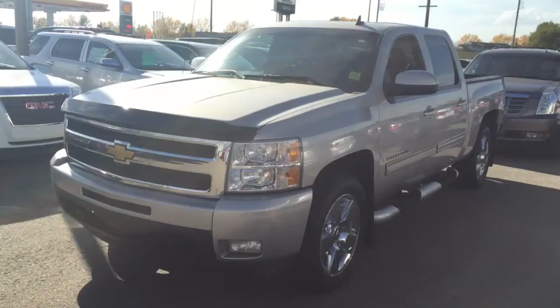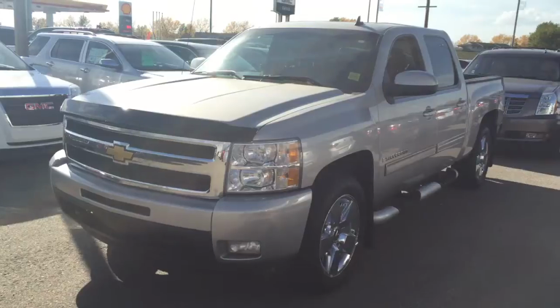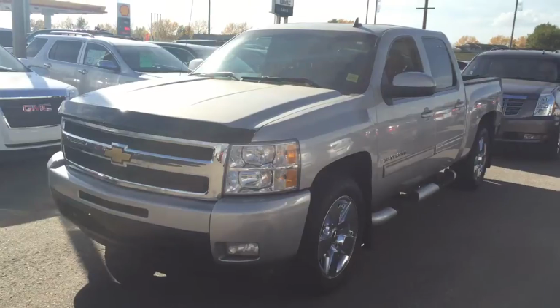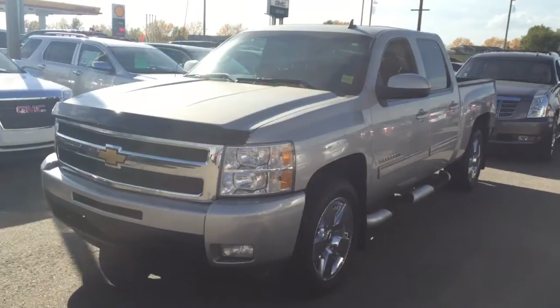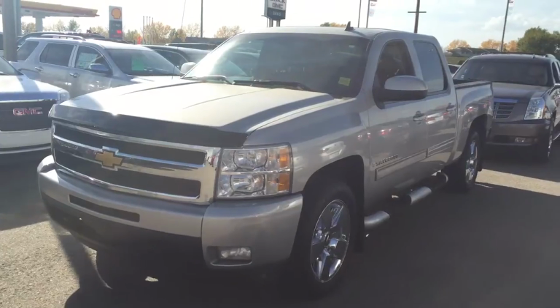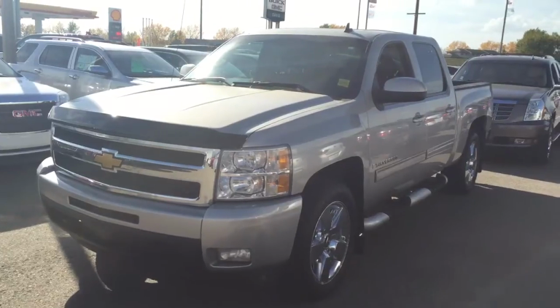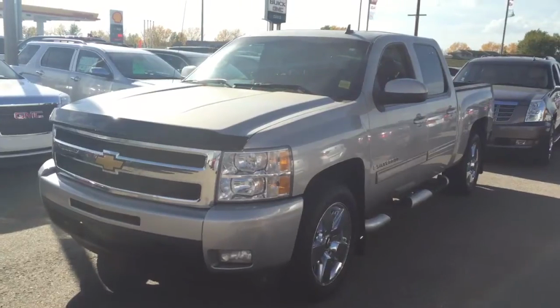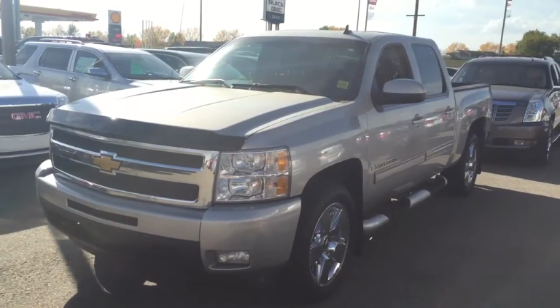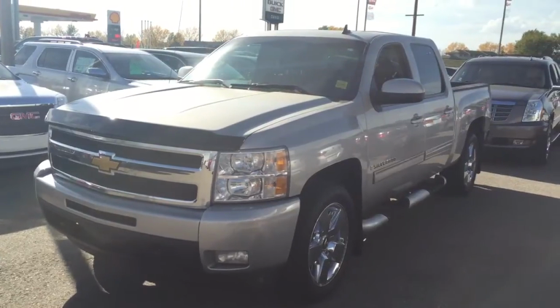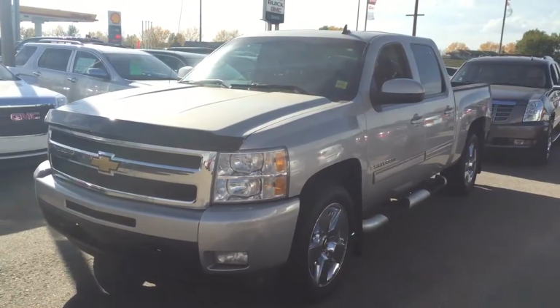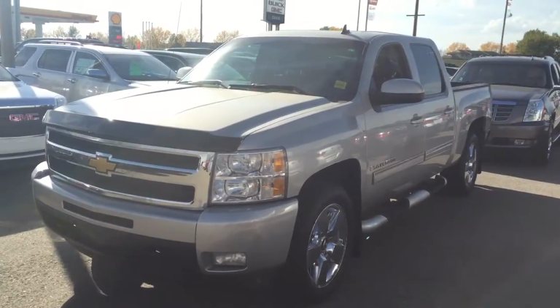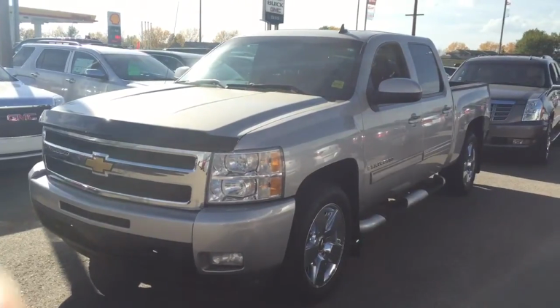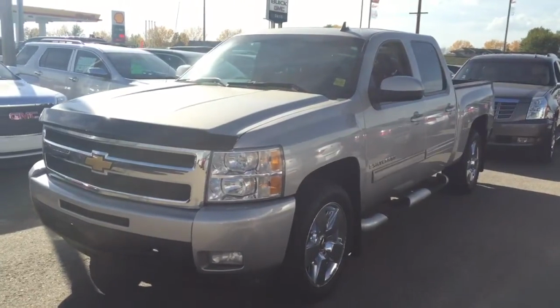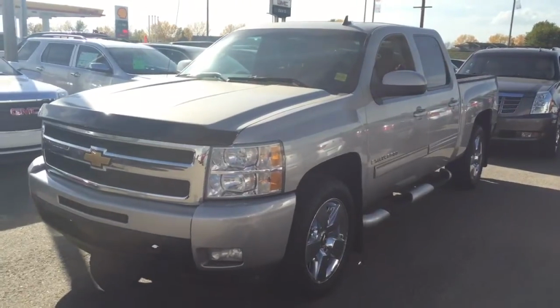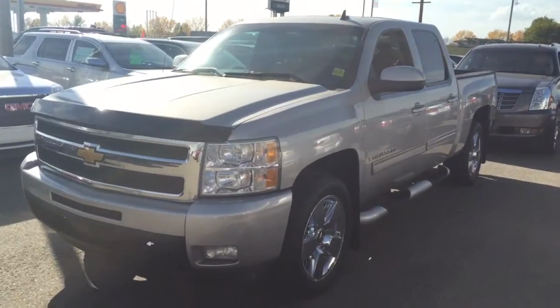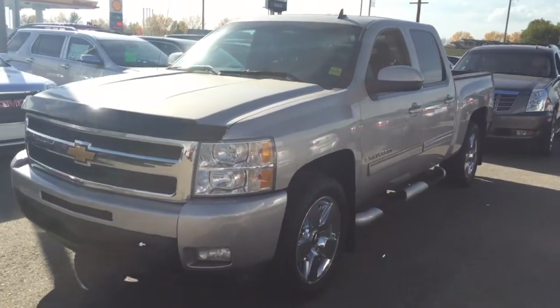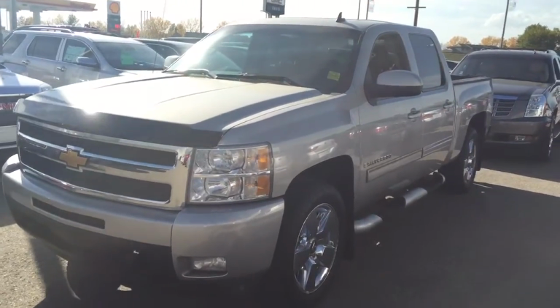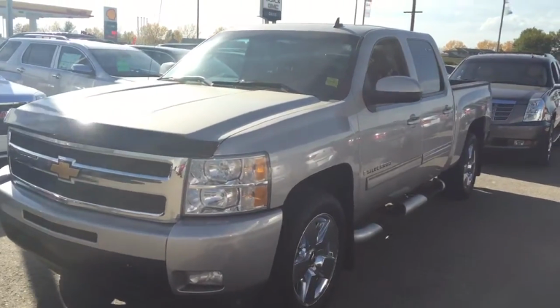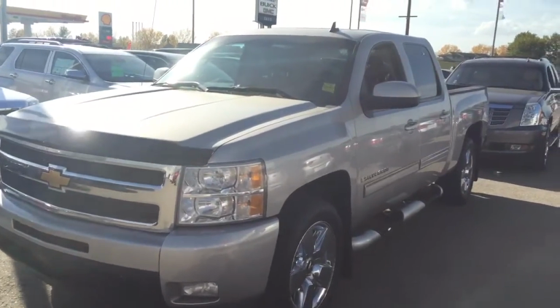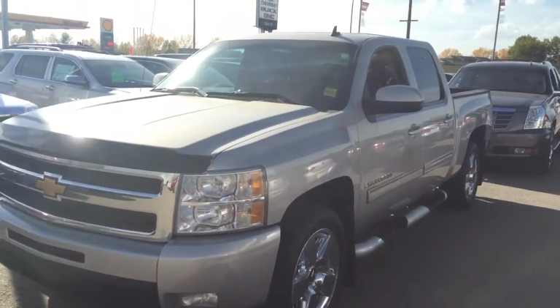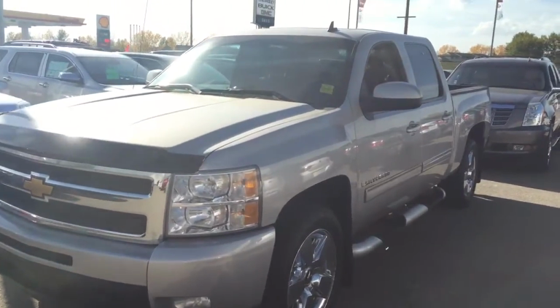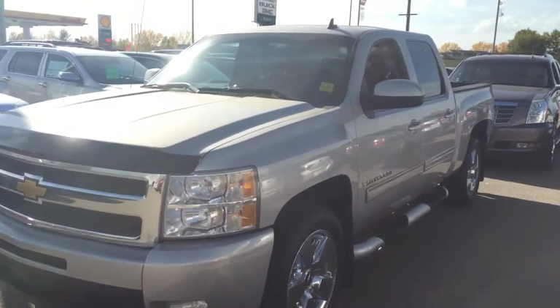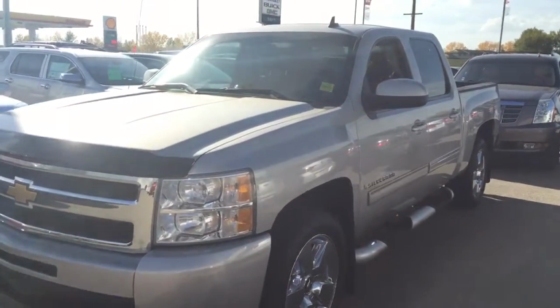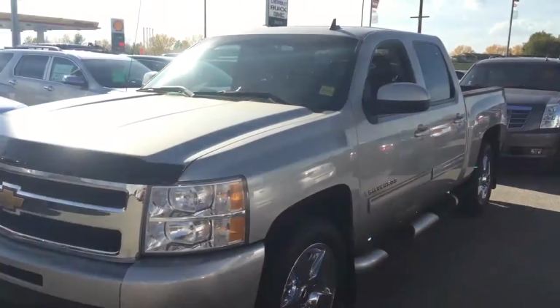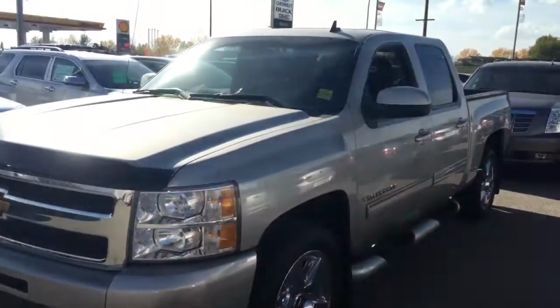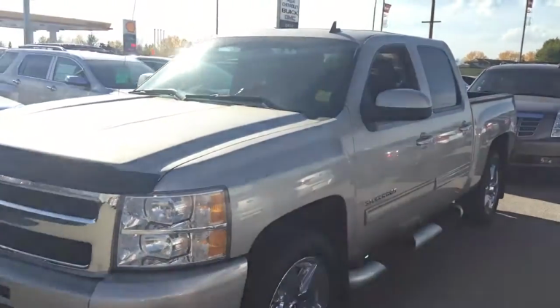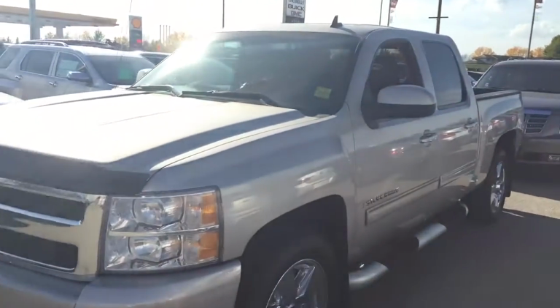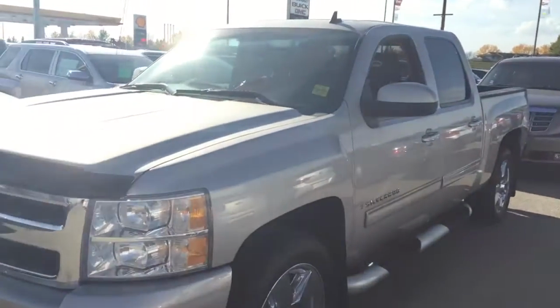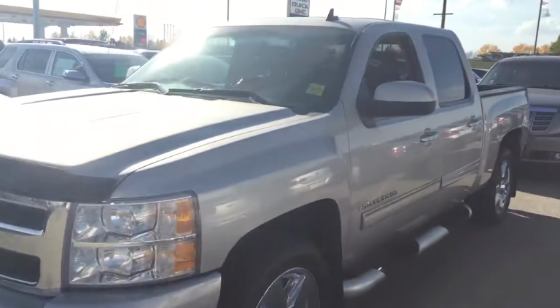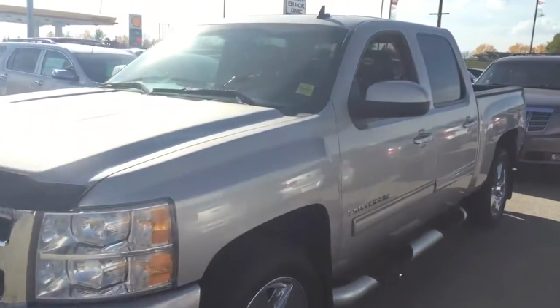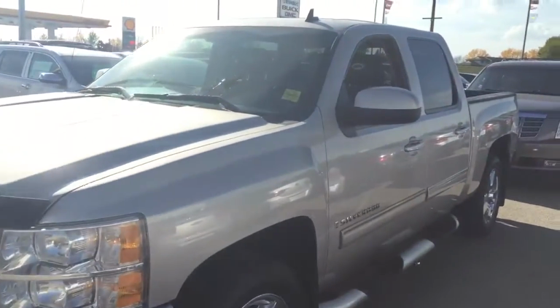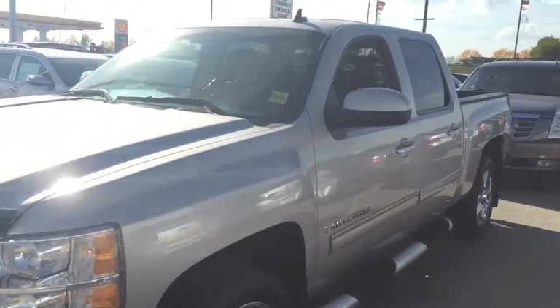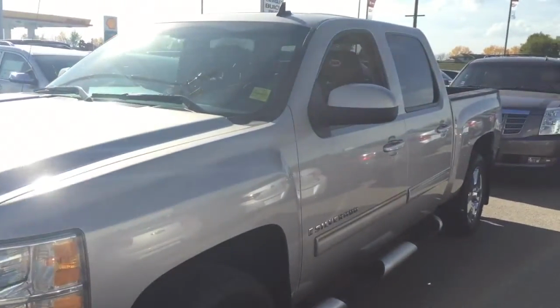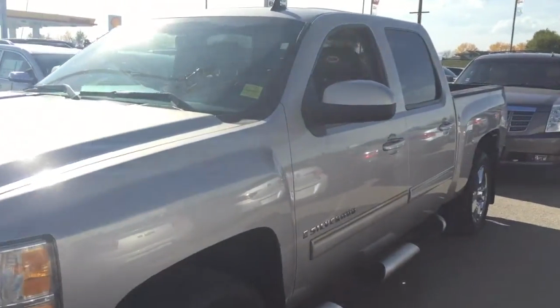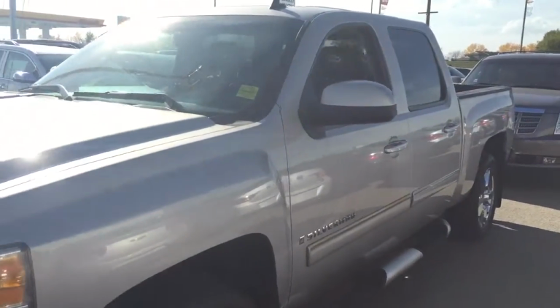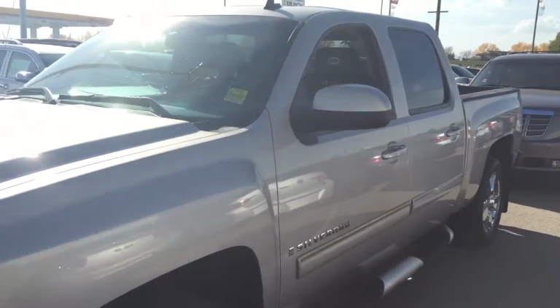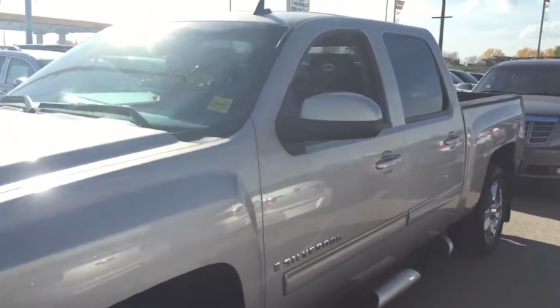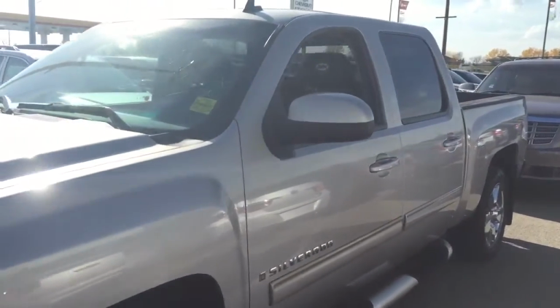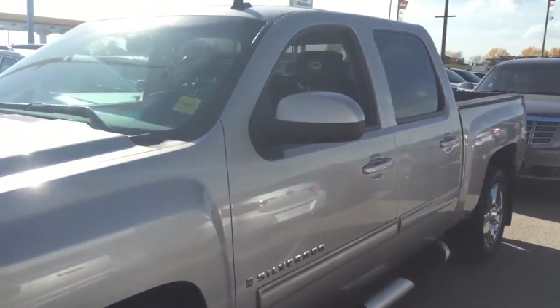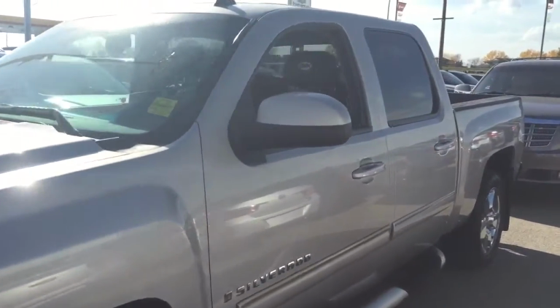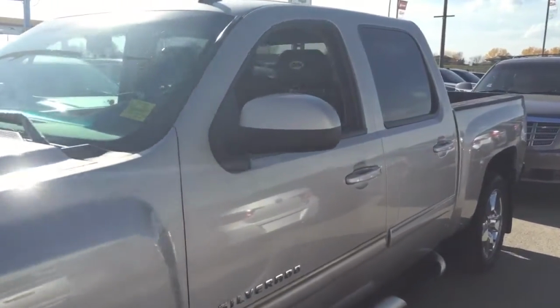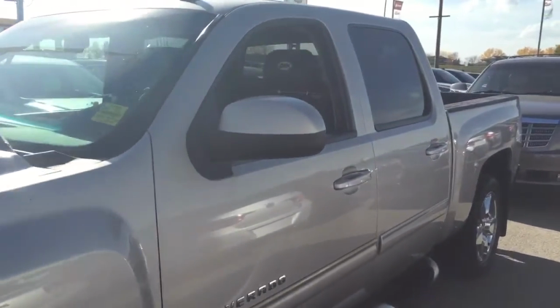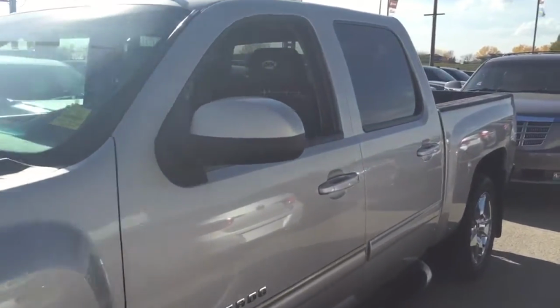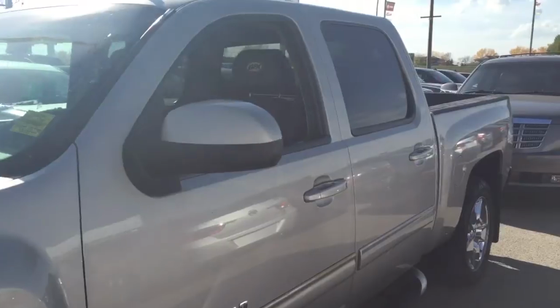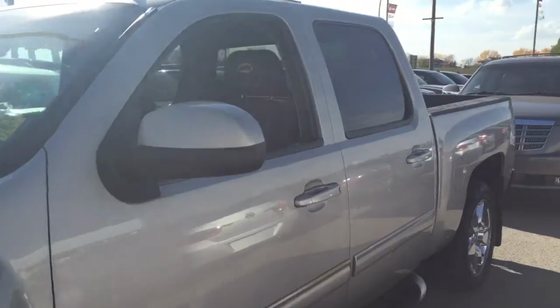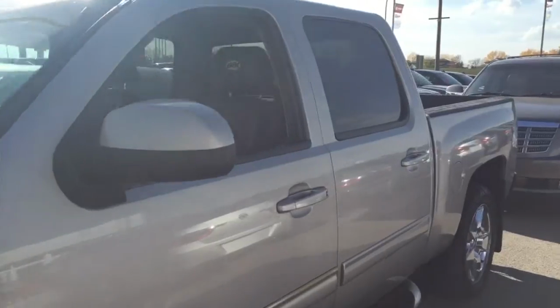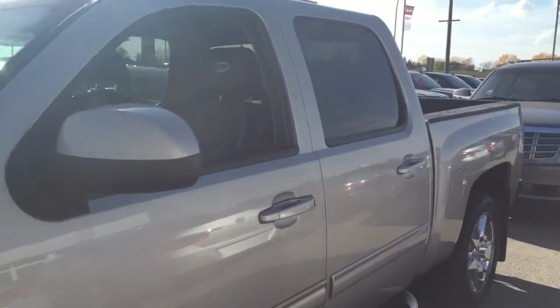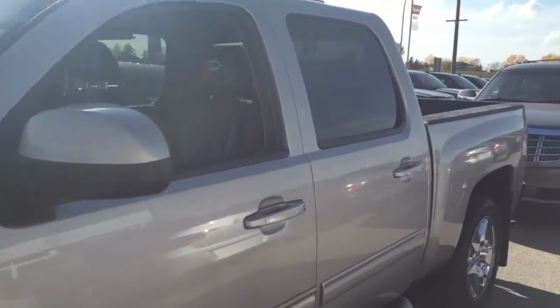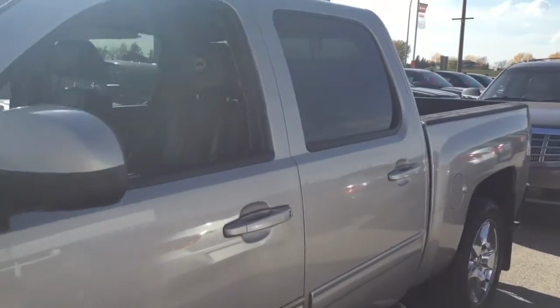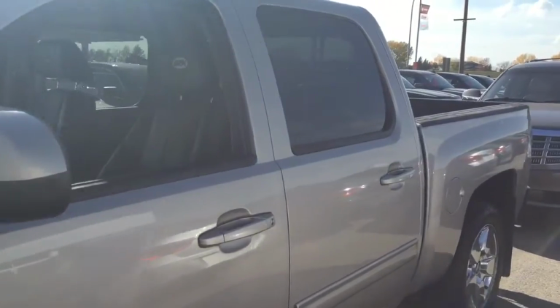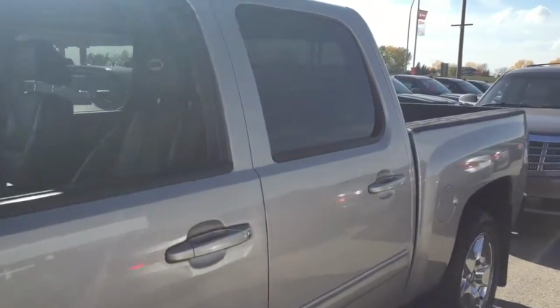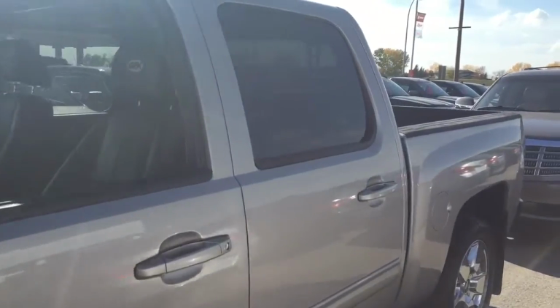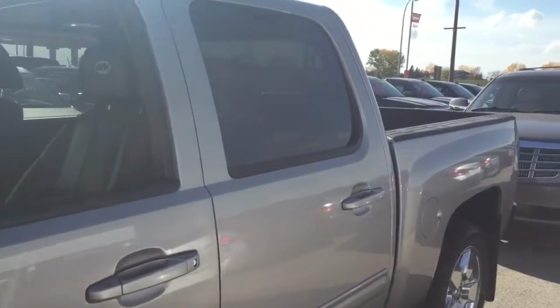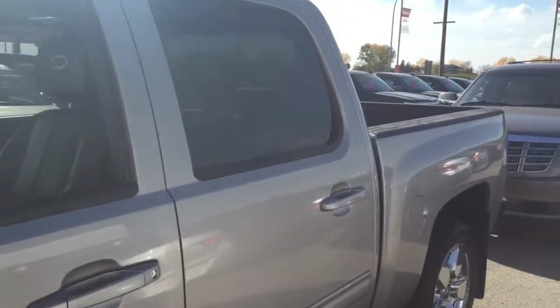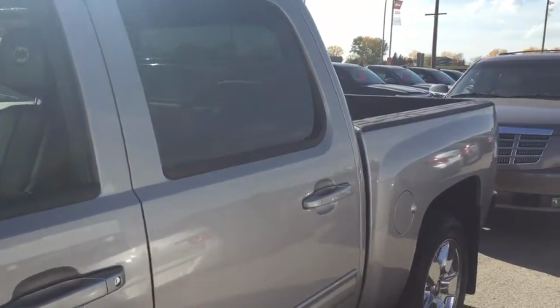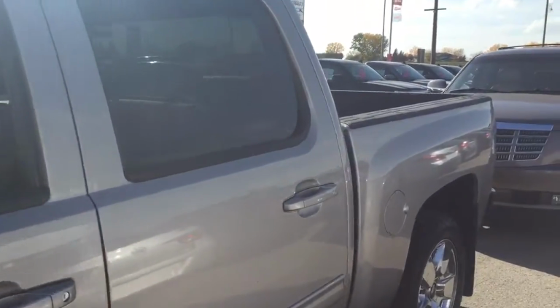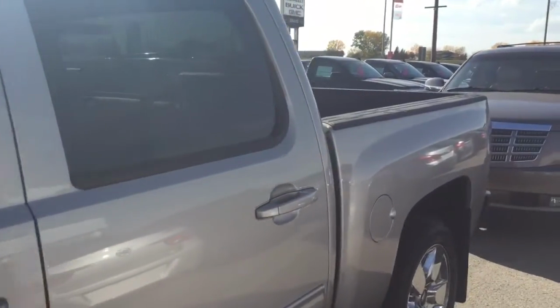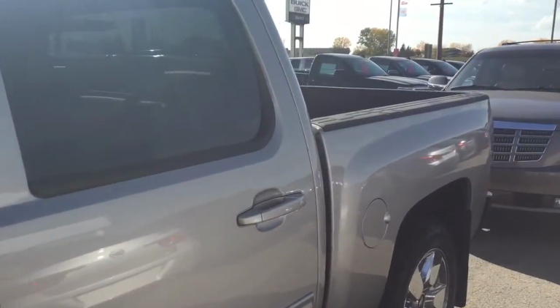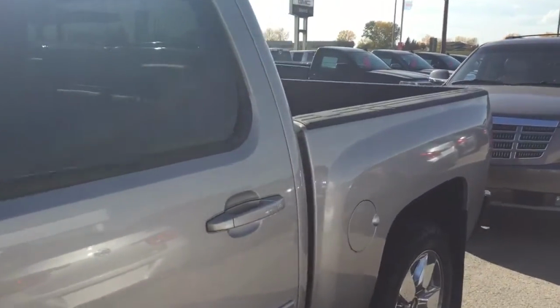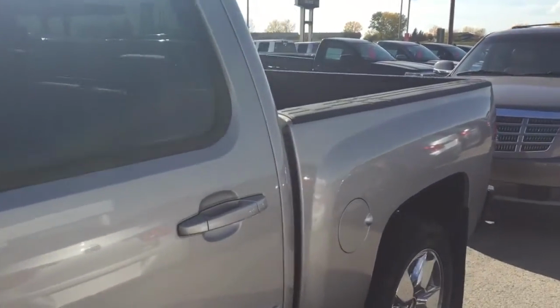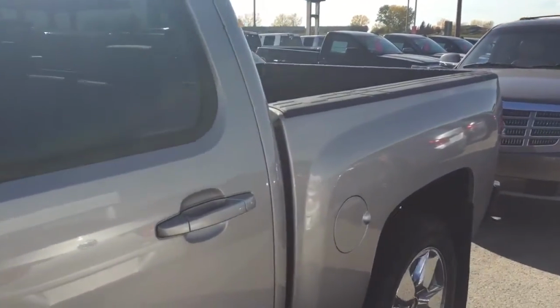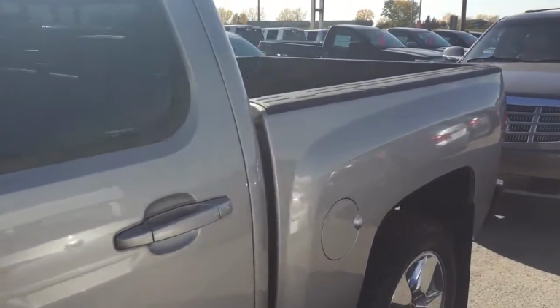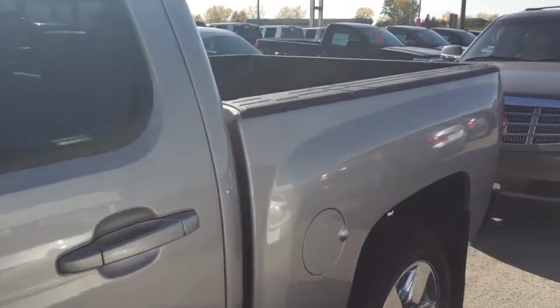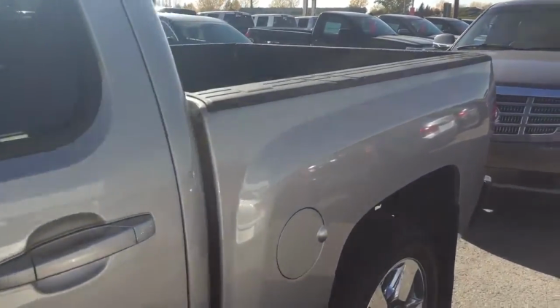Welcome to Davis Chevrolet. This is a pre-owned 2009 Chevrolet Silverado with the GFX package in the color Silver.